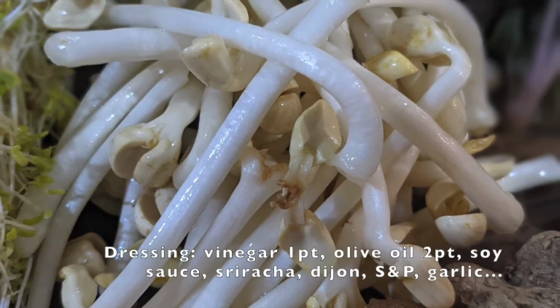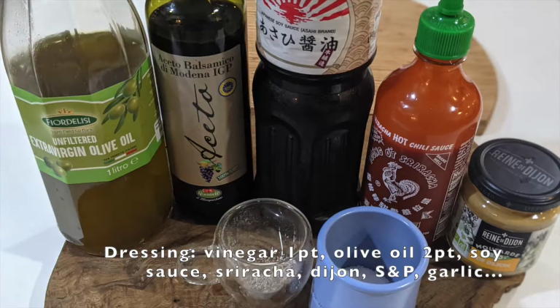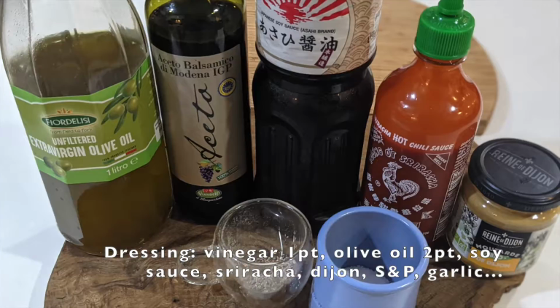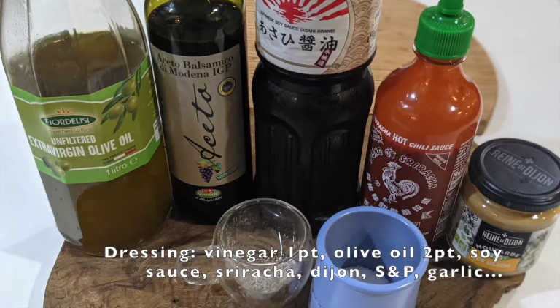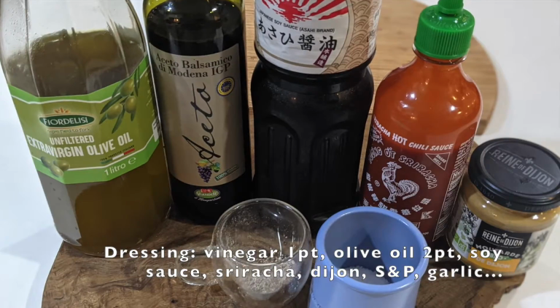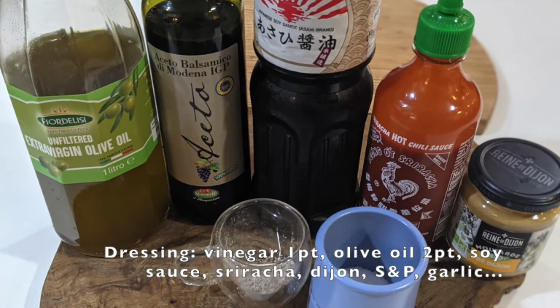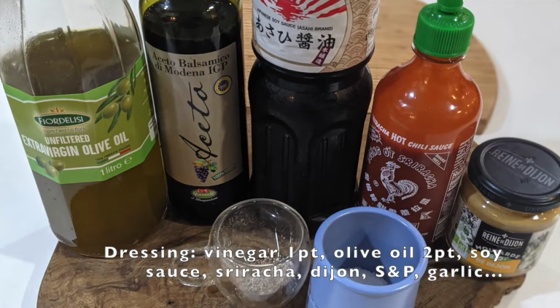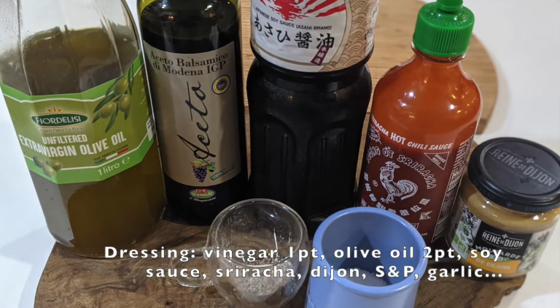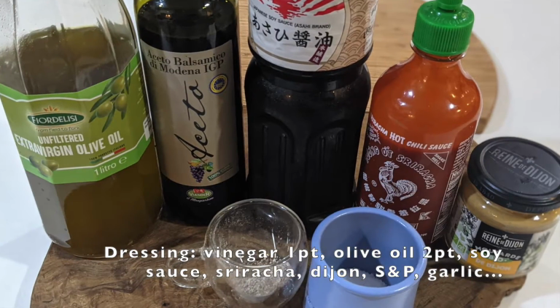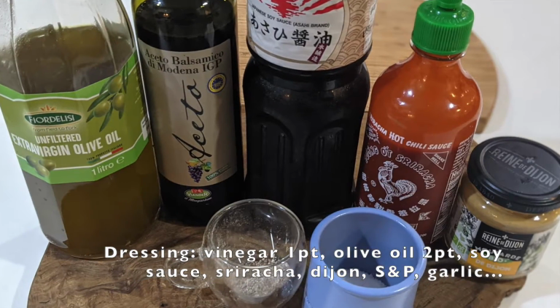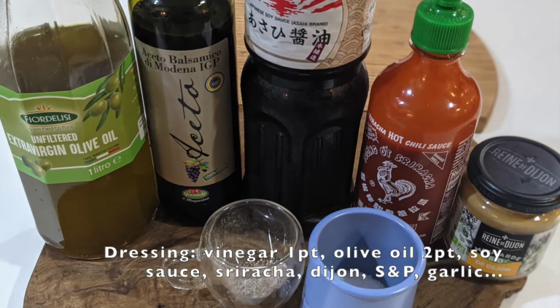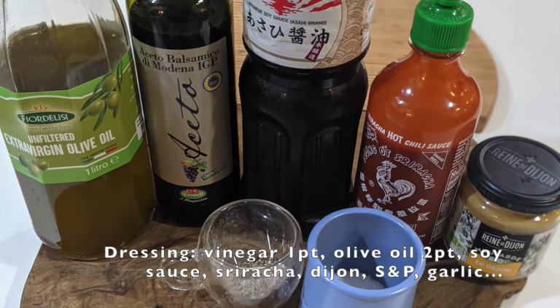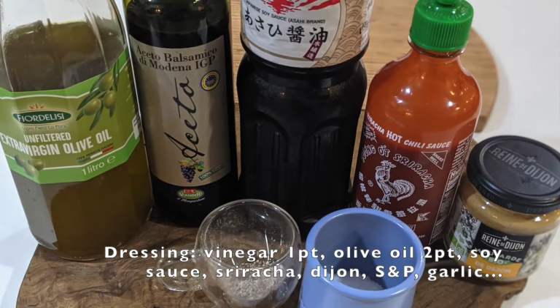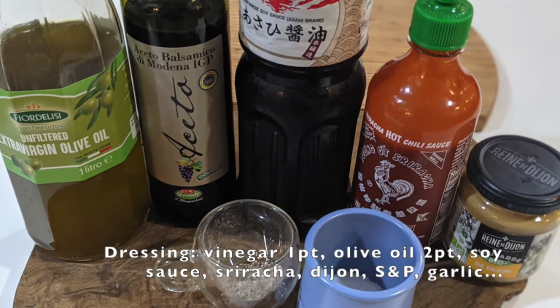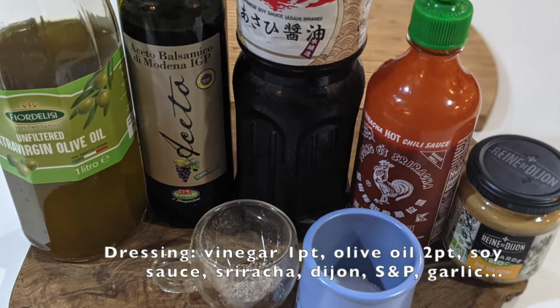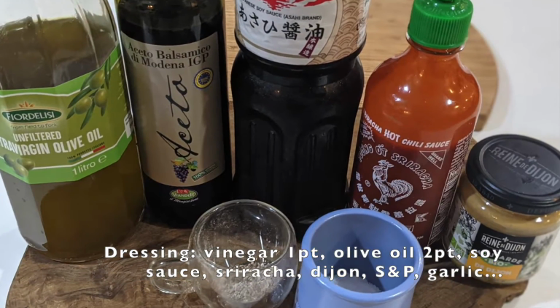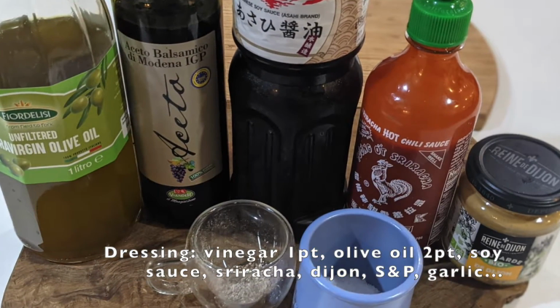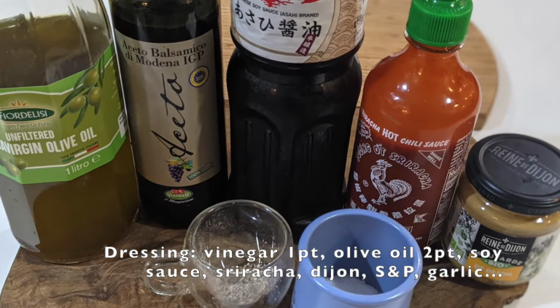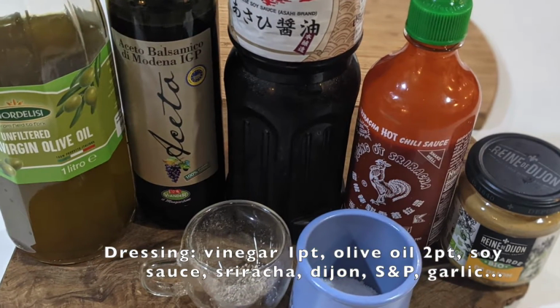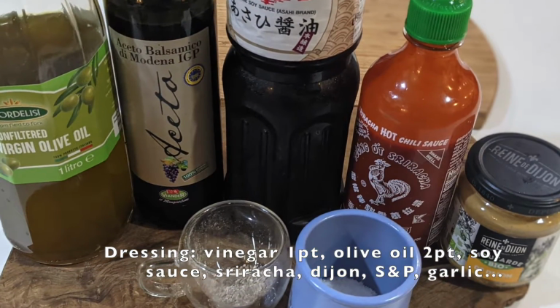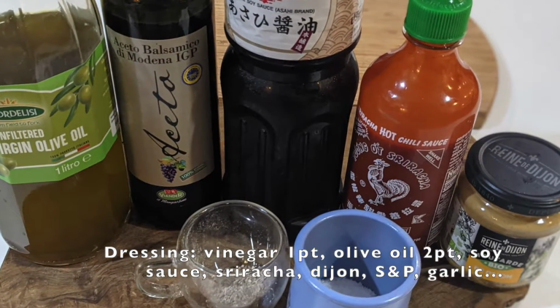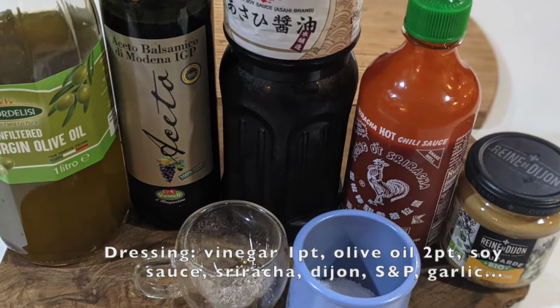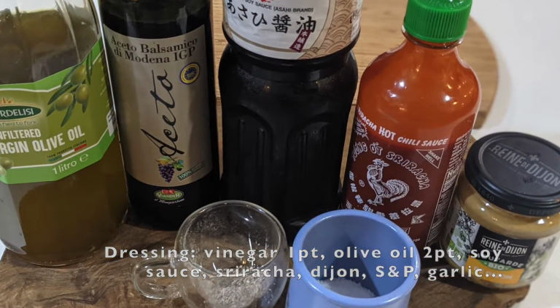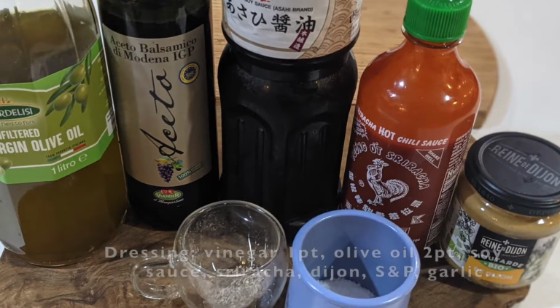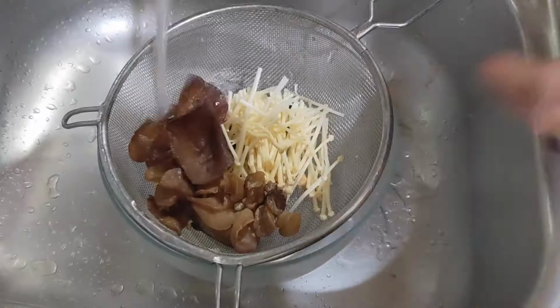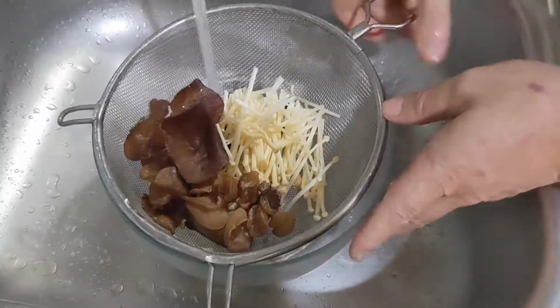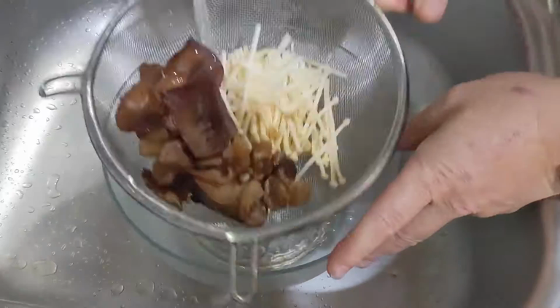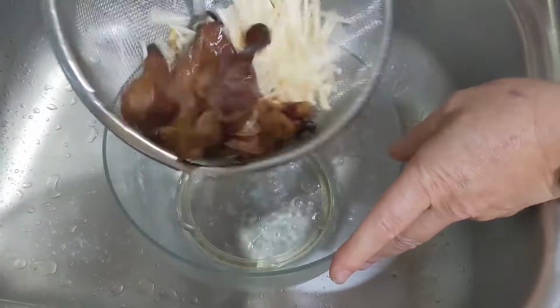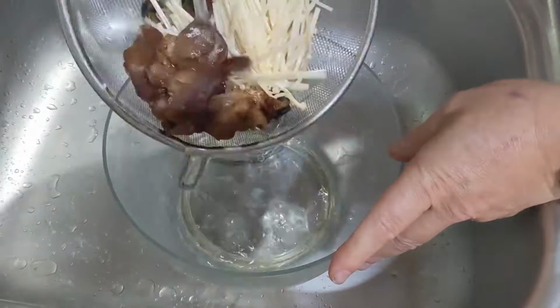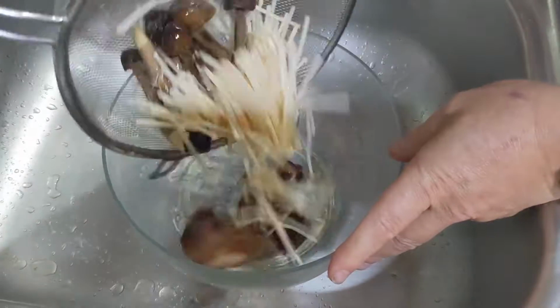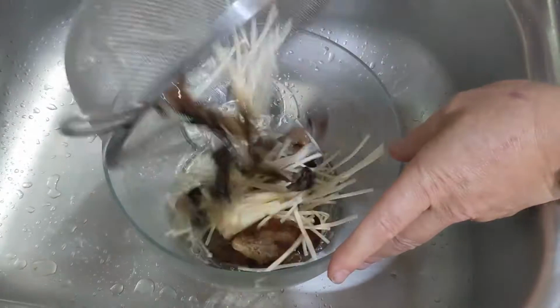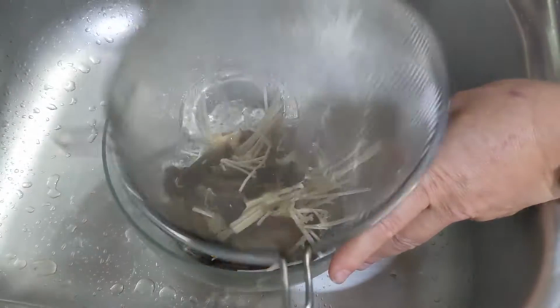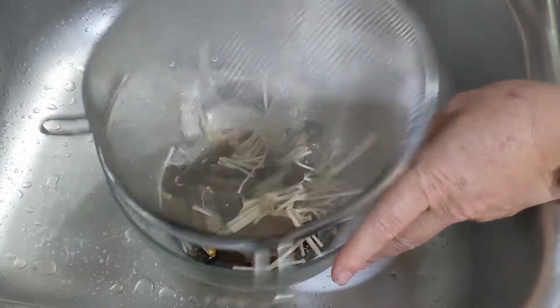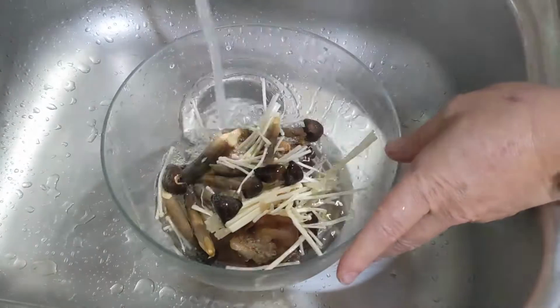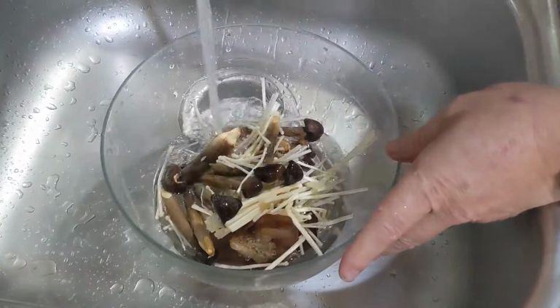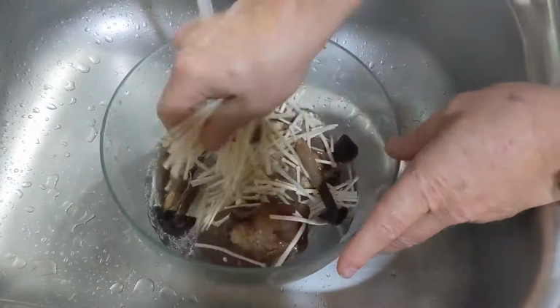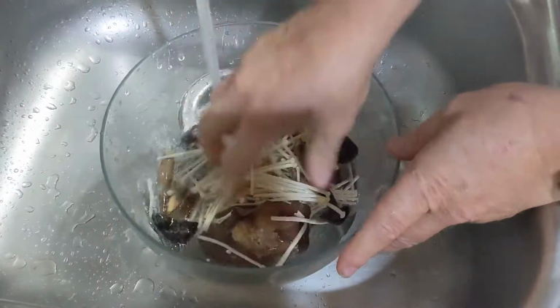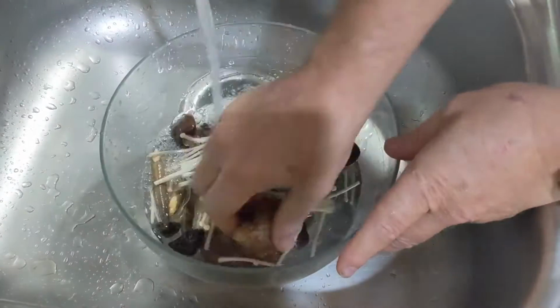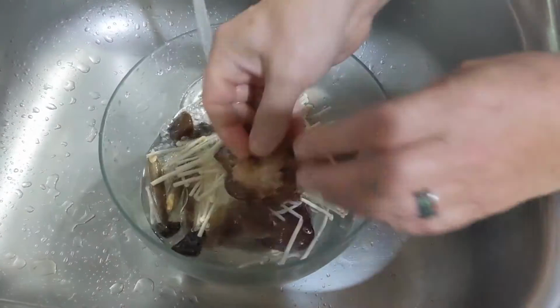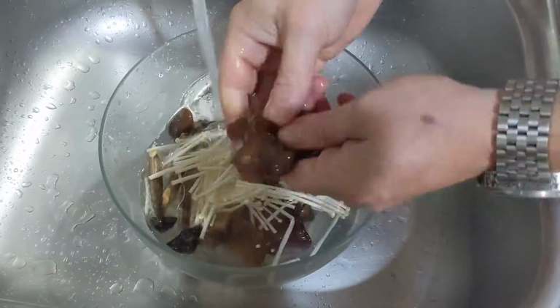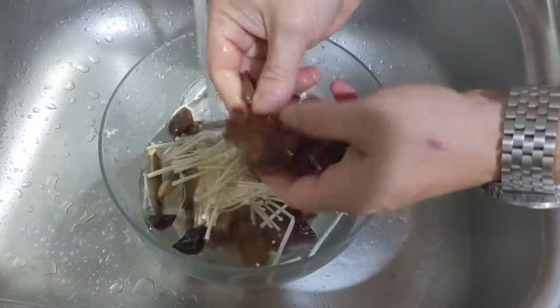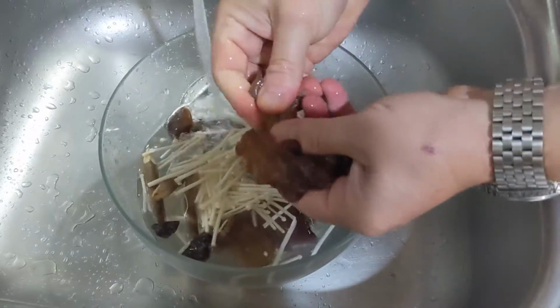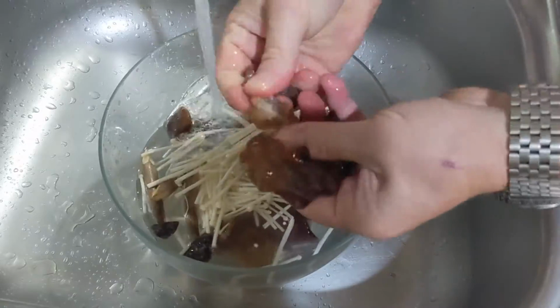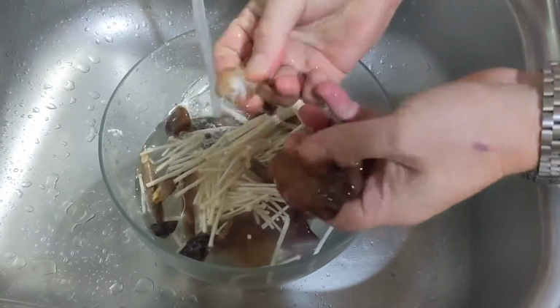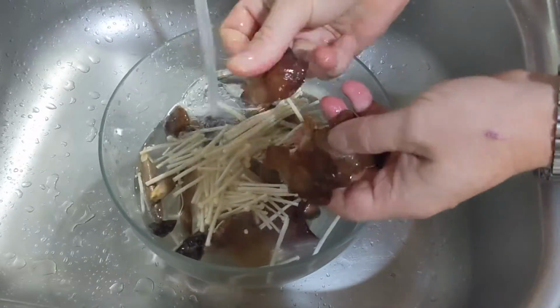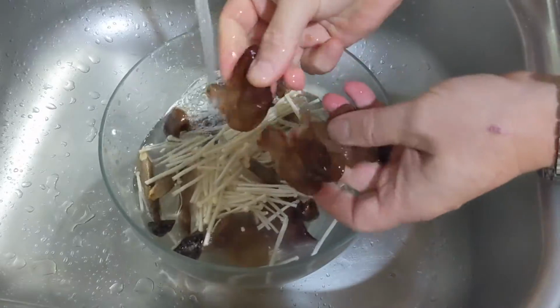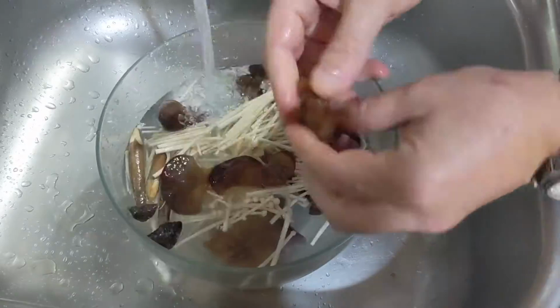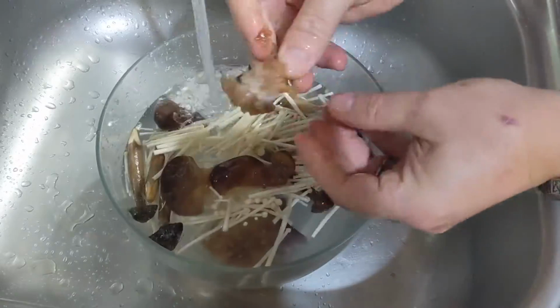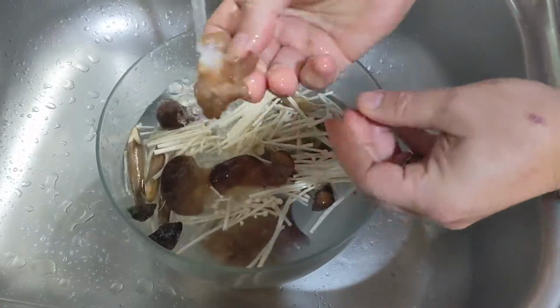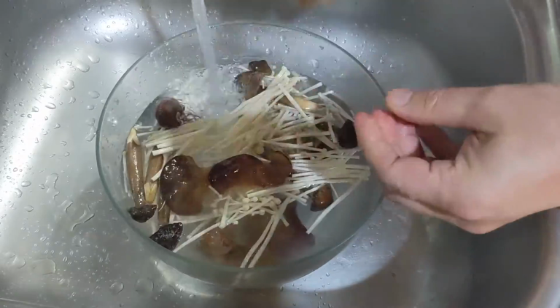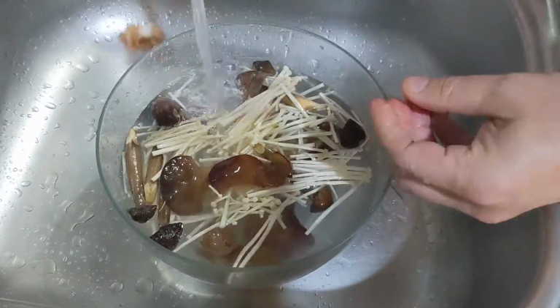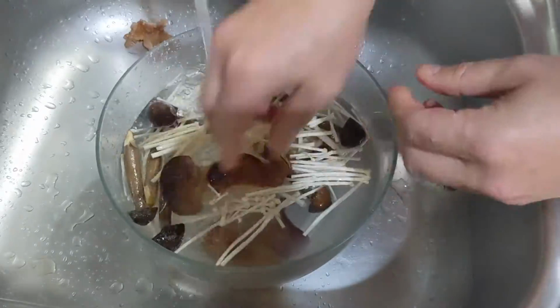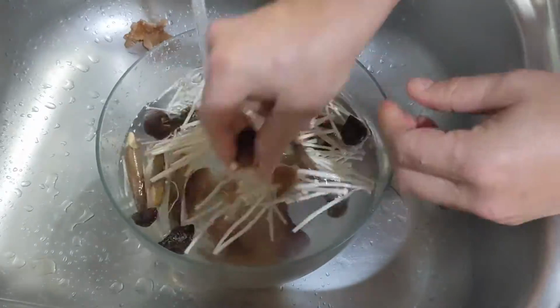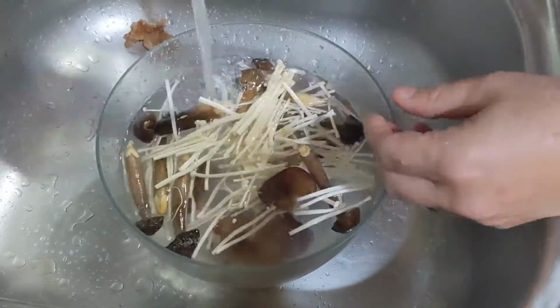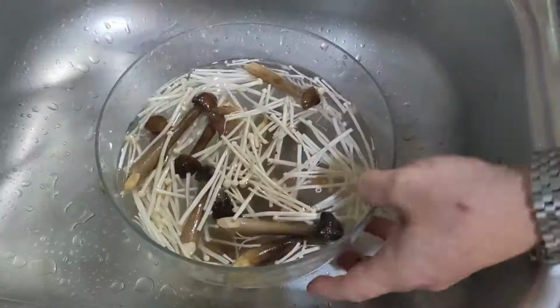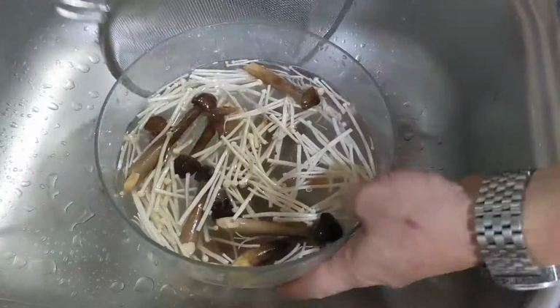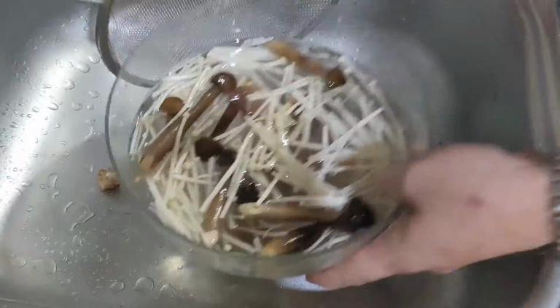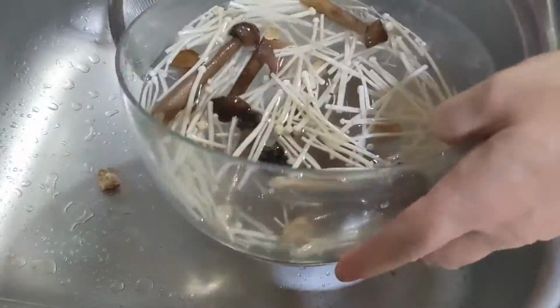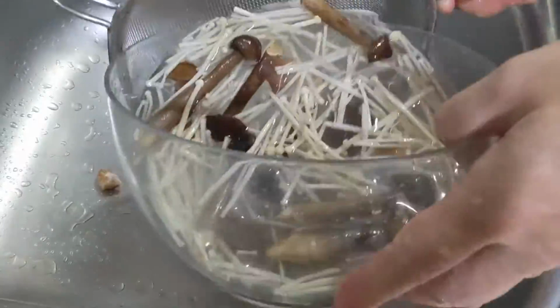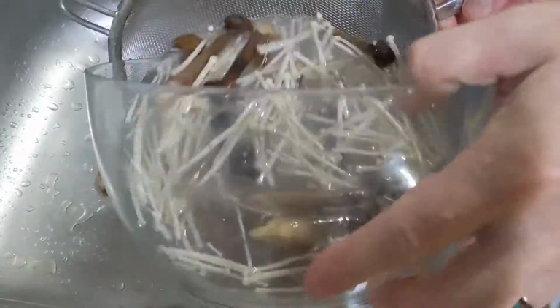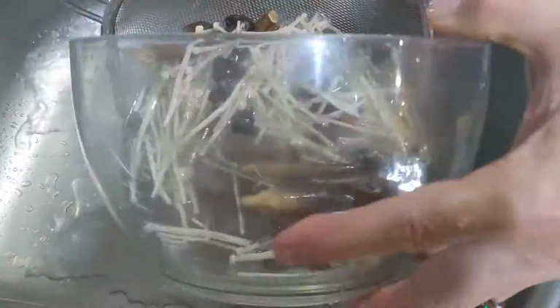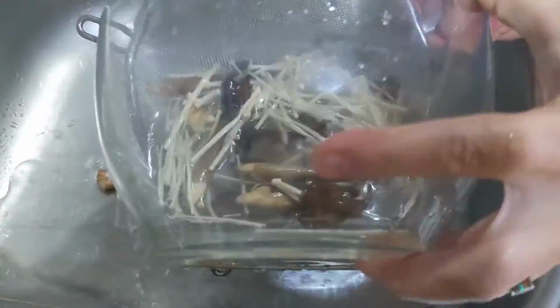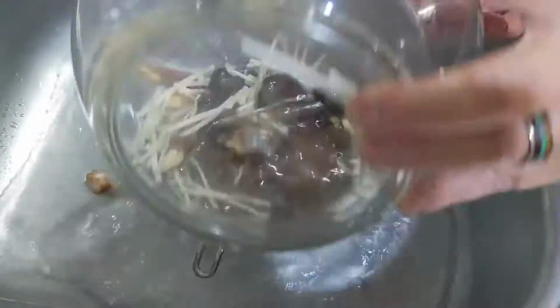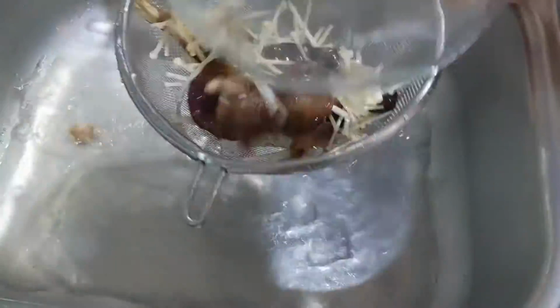The dressing is a spiced-up balsamic vinaigrette. Begin by washing and draining the mushrooms, sprouts, and leafy greens as shown.